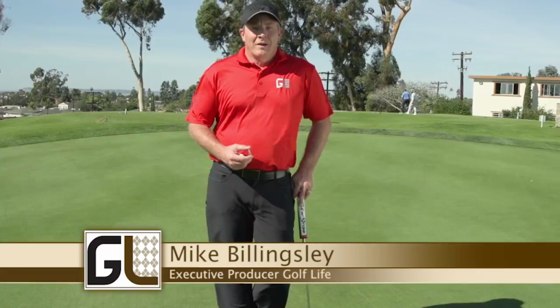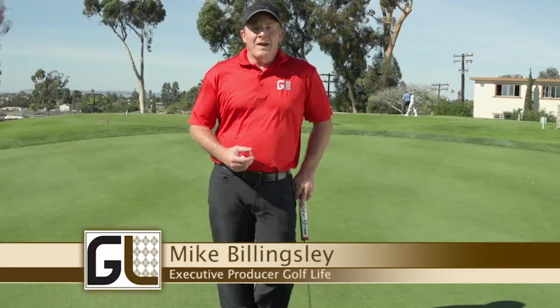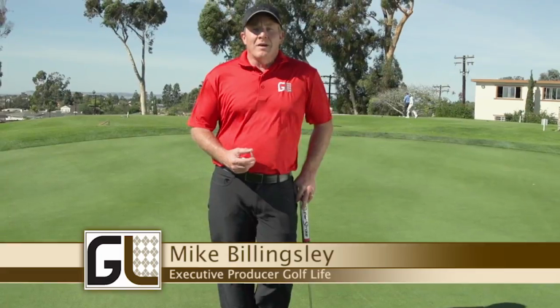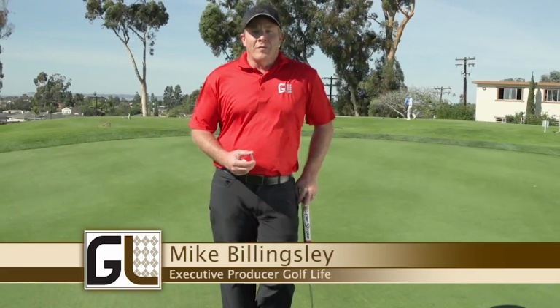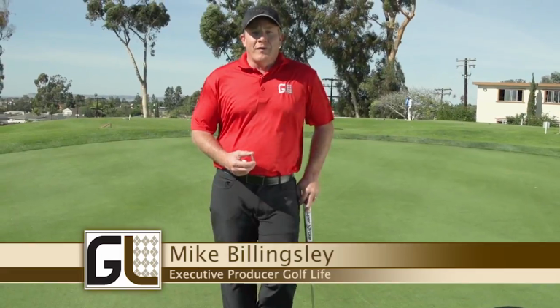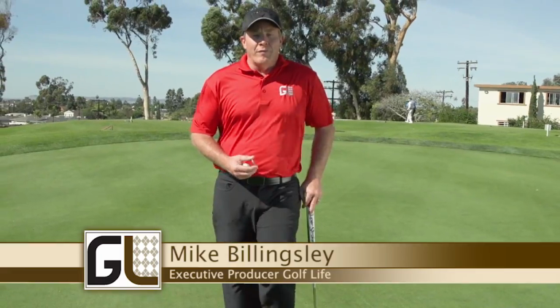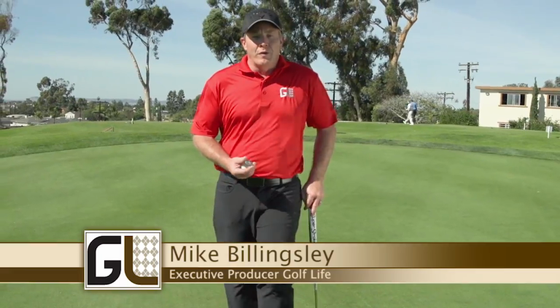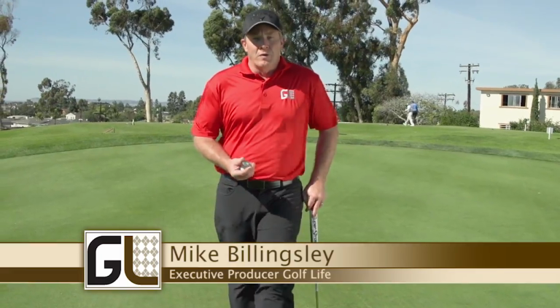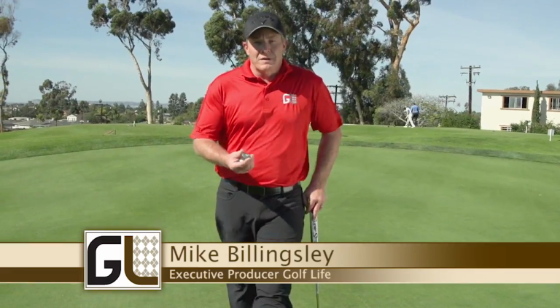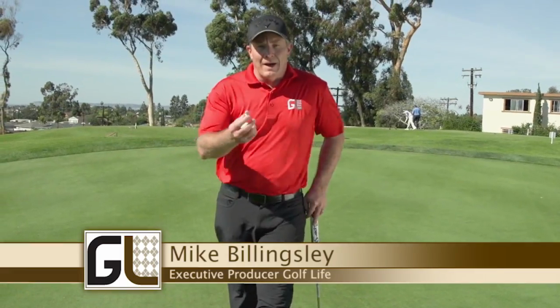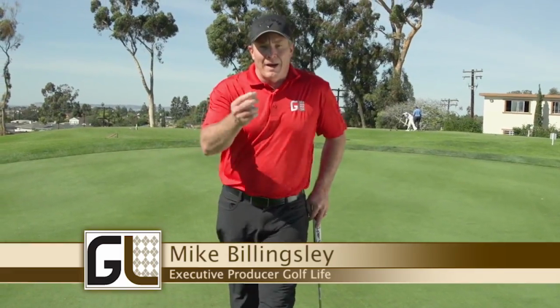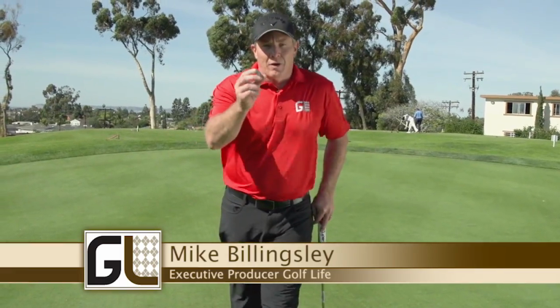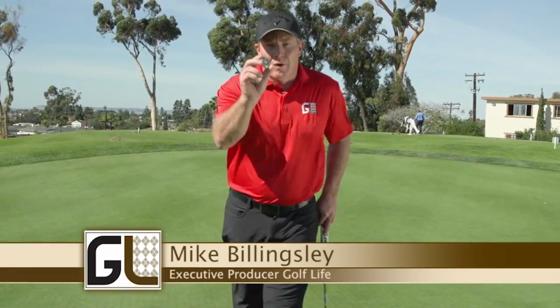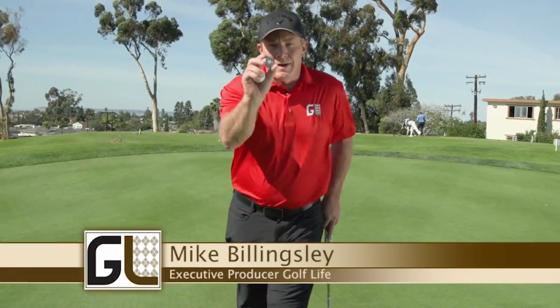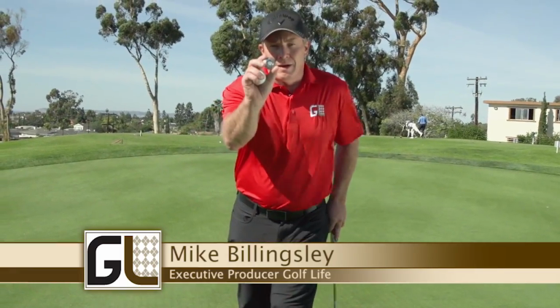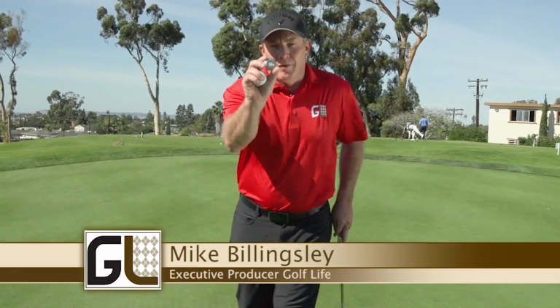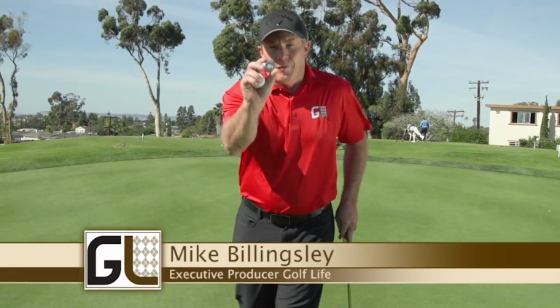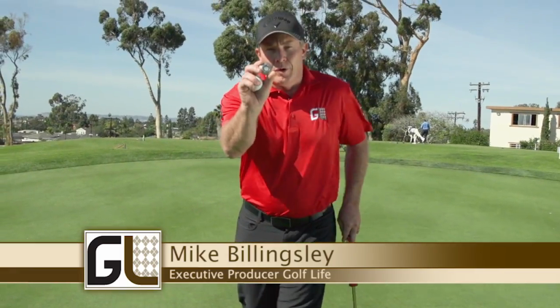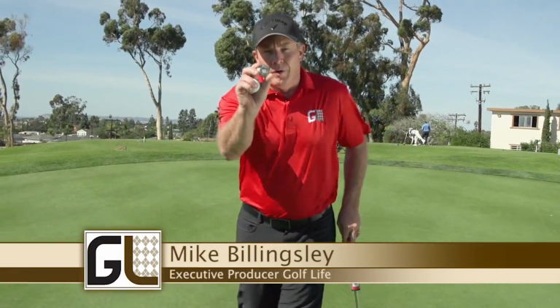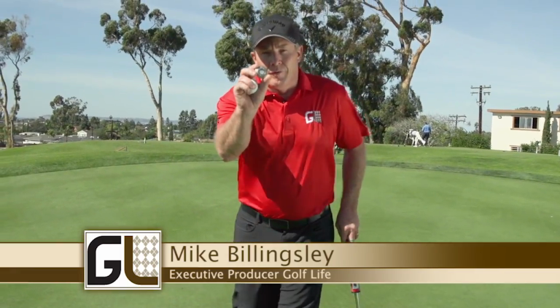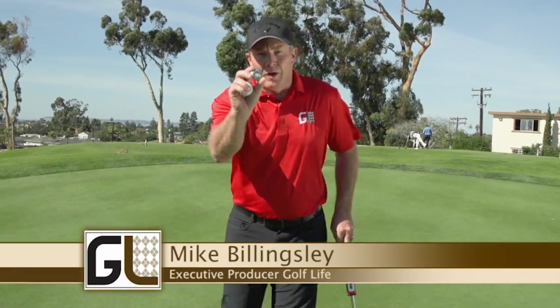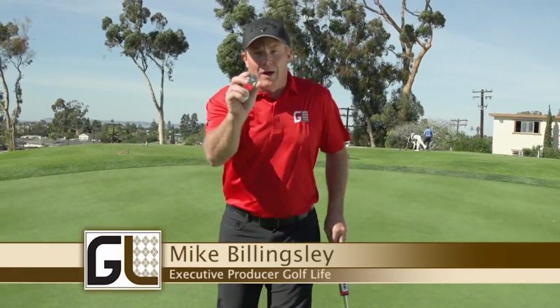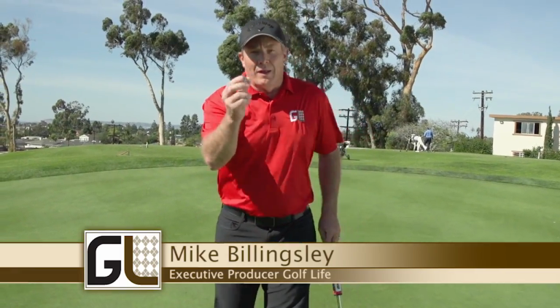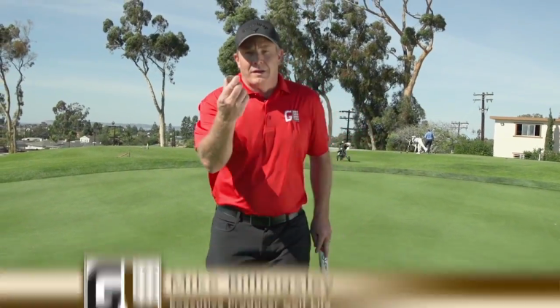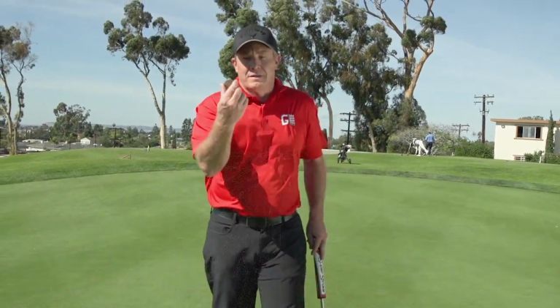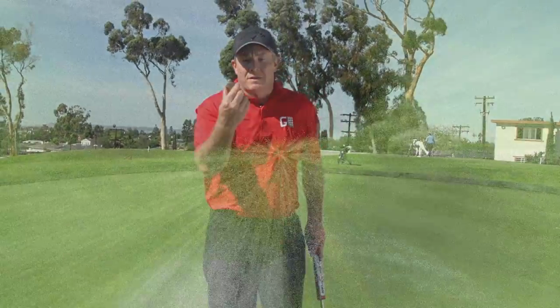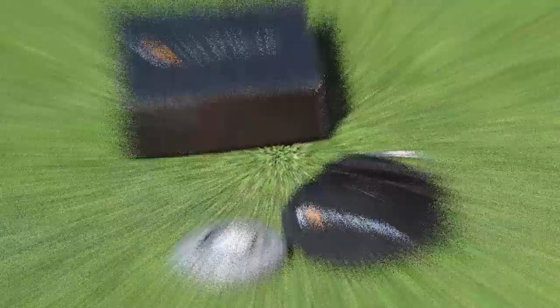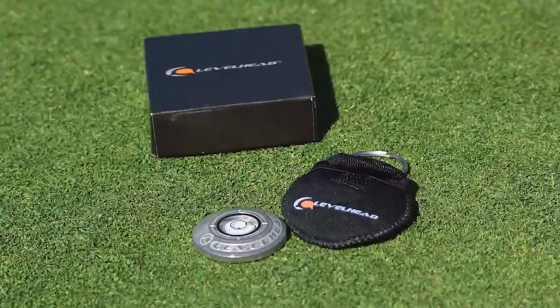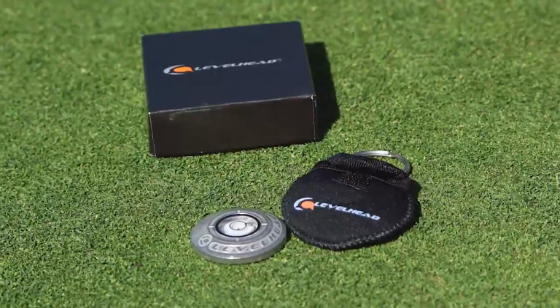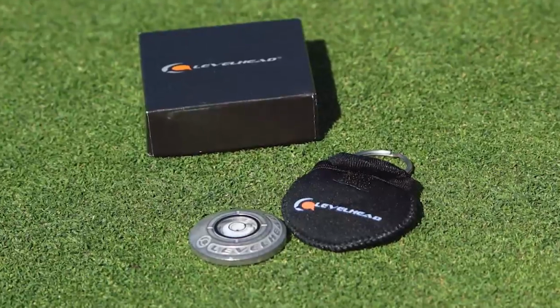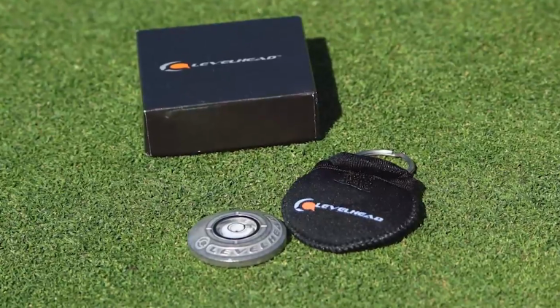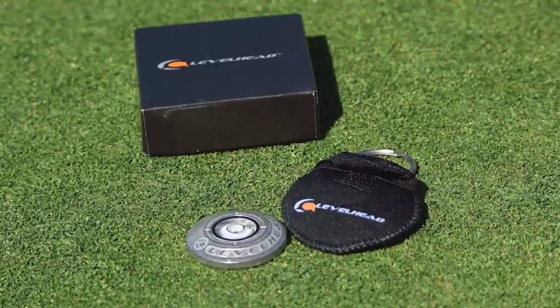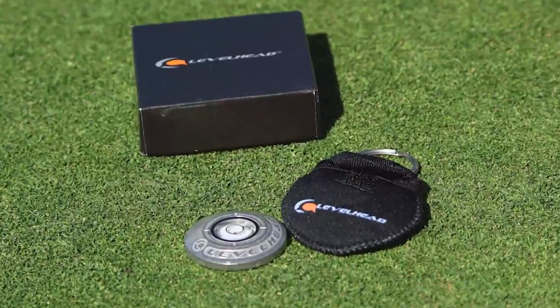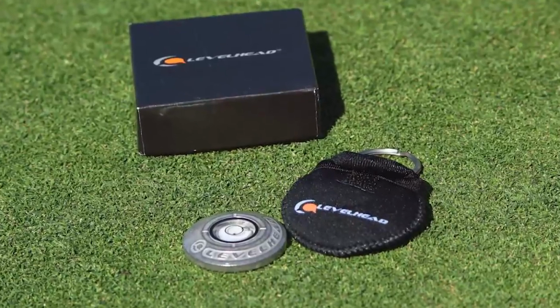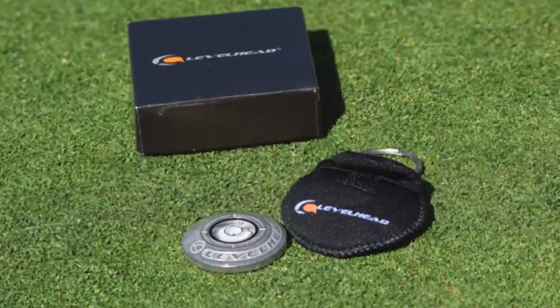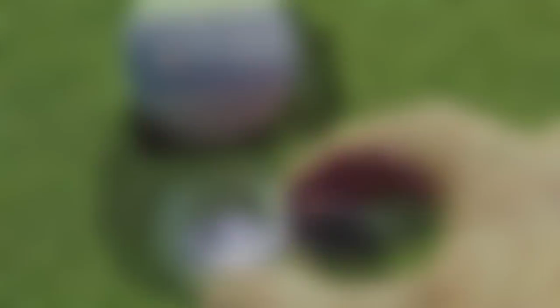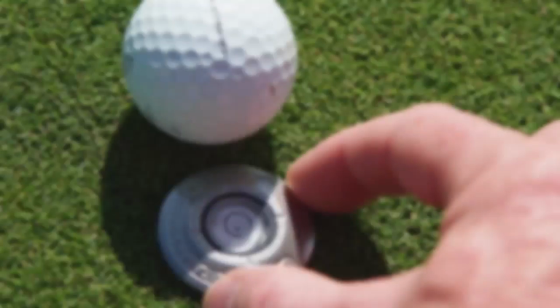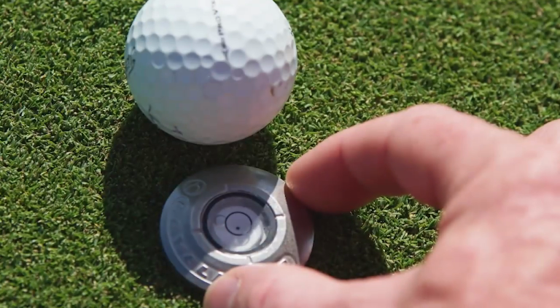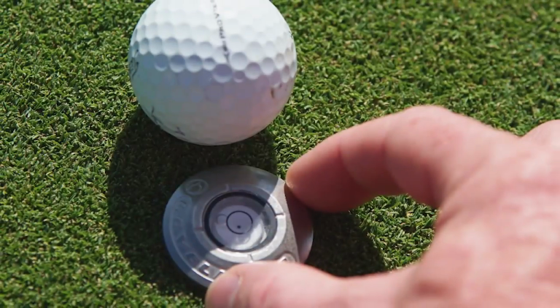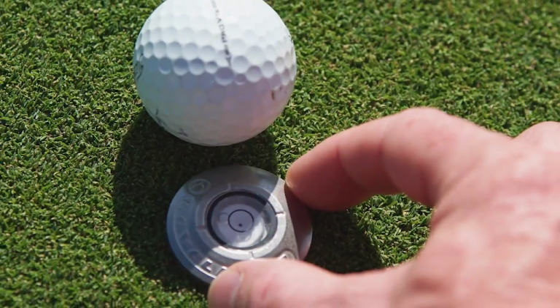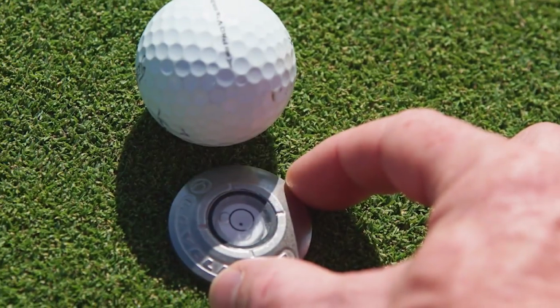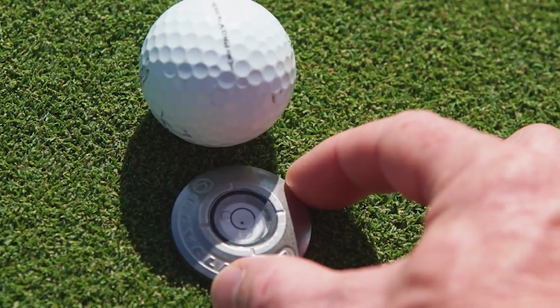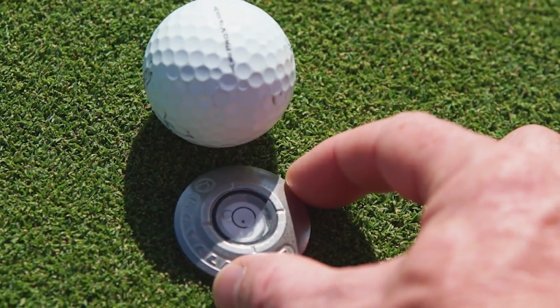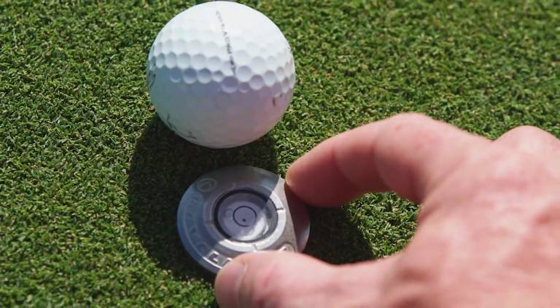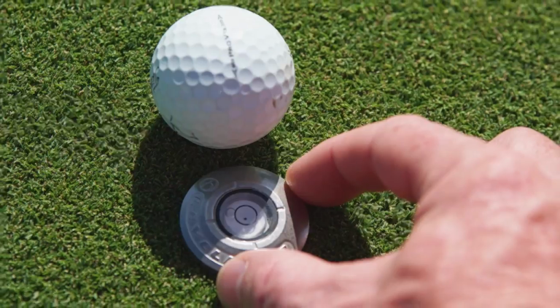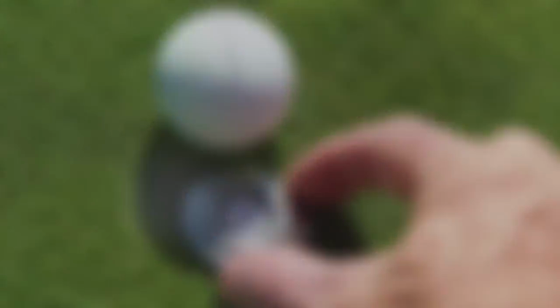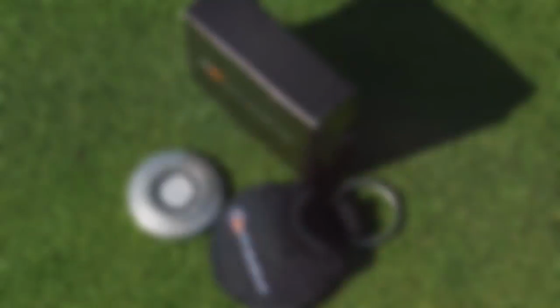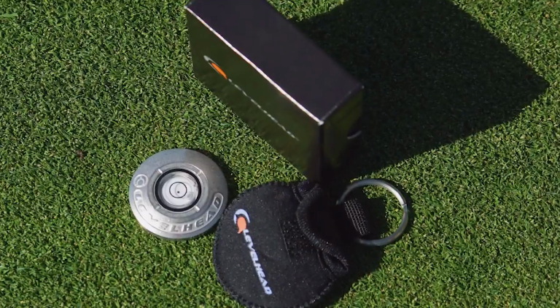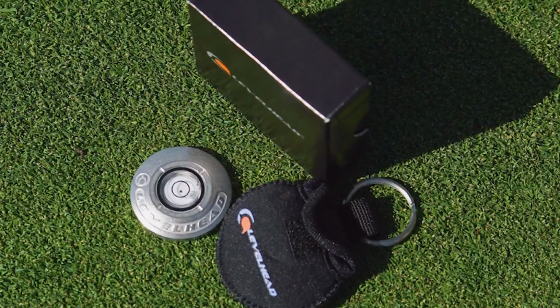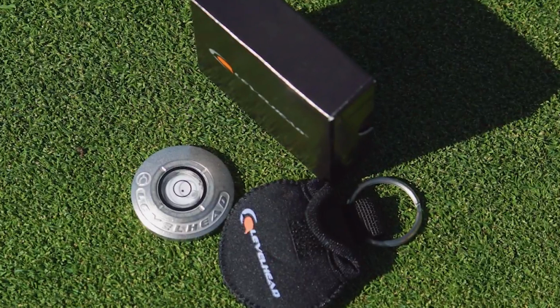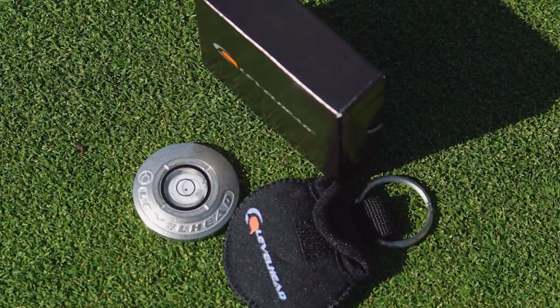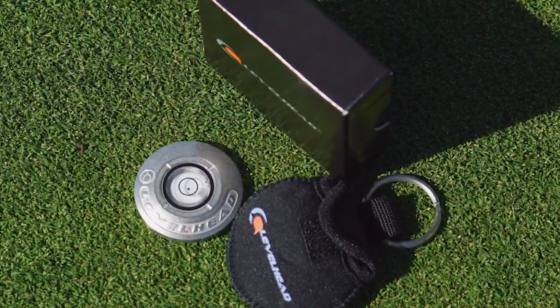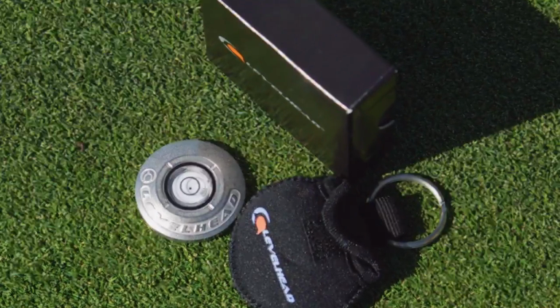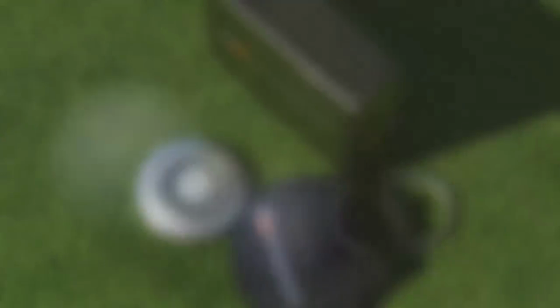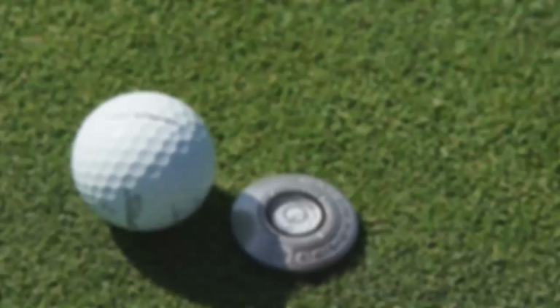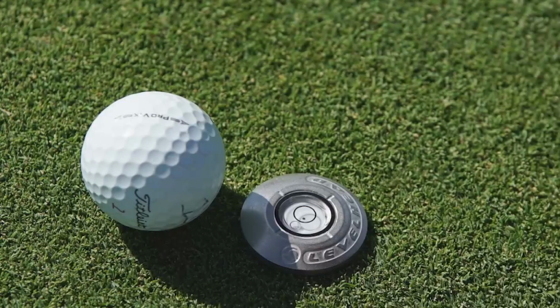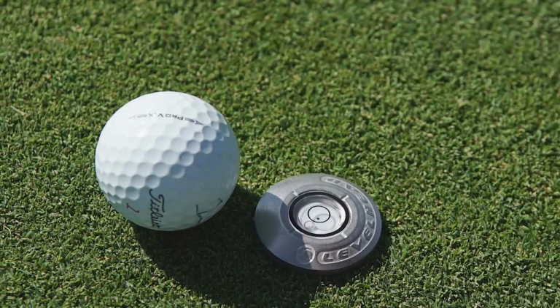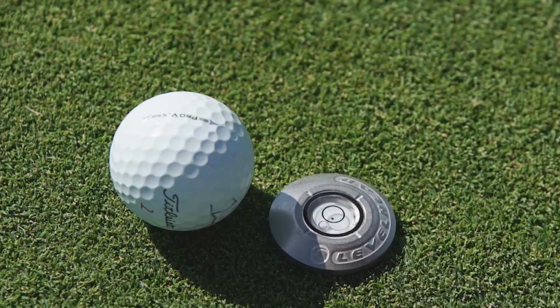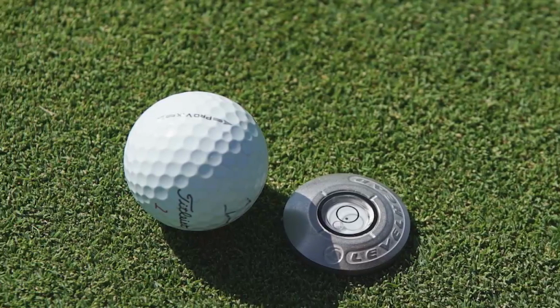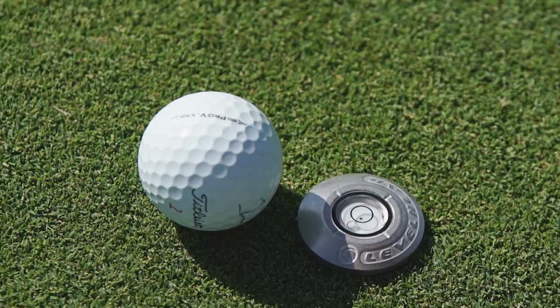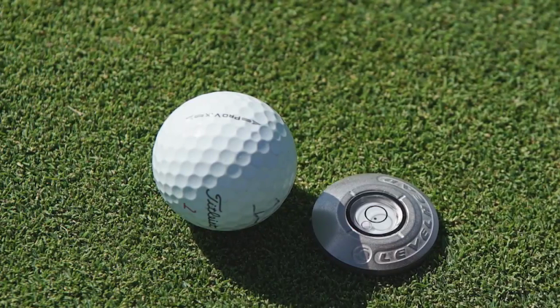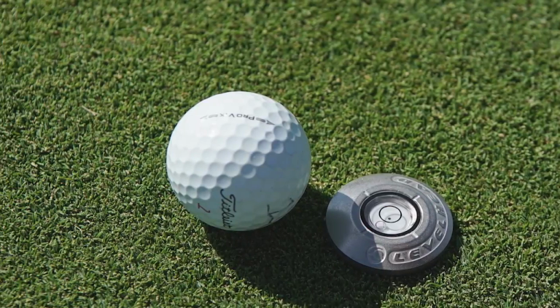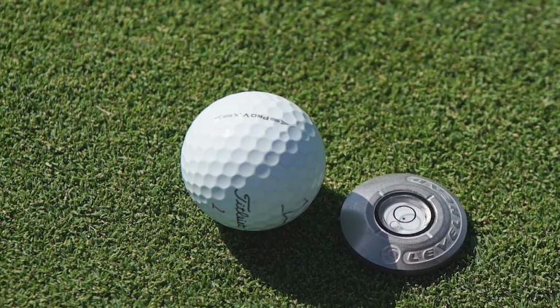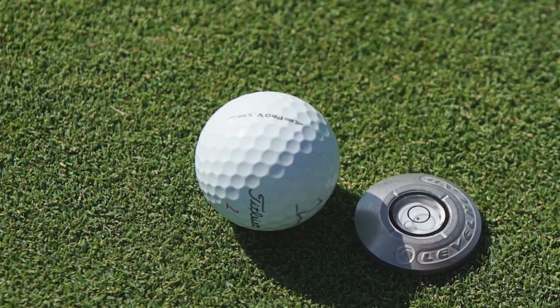Hey Golf Life viewers, I got a great gift for you for the holidays. It's called Level Head. I'm going to show you how it works. I think golfers are going to love this.